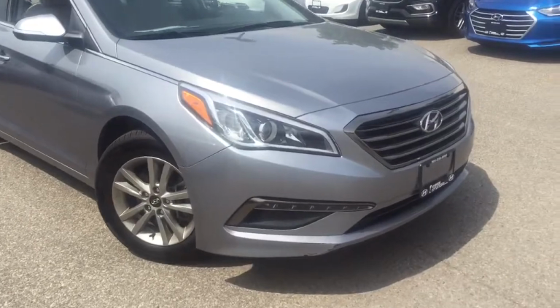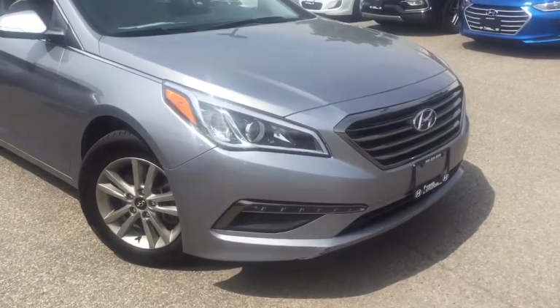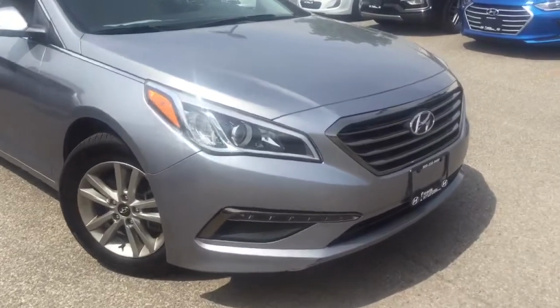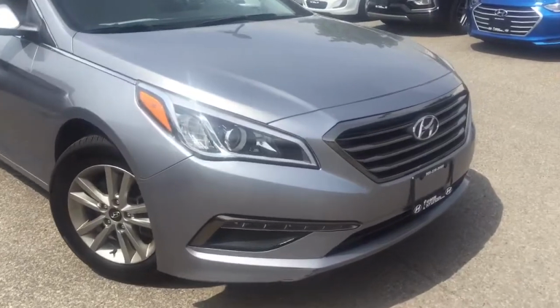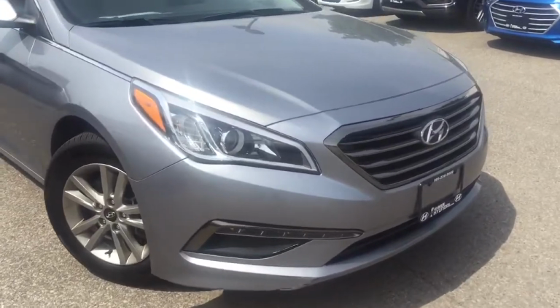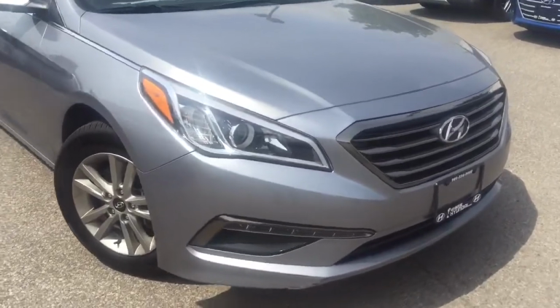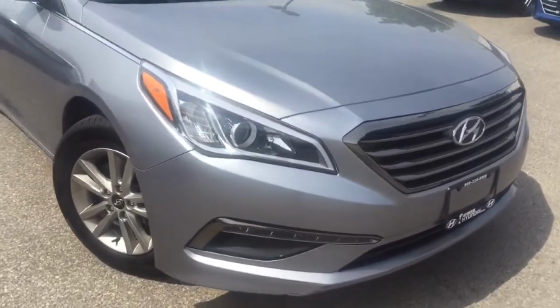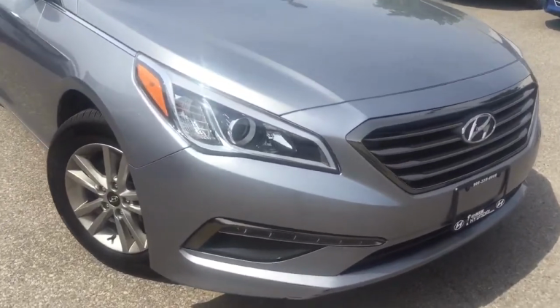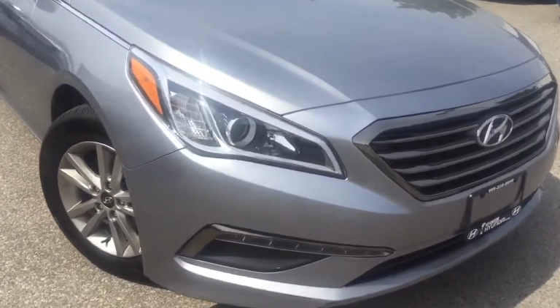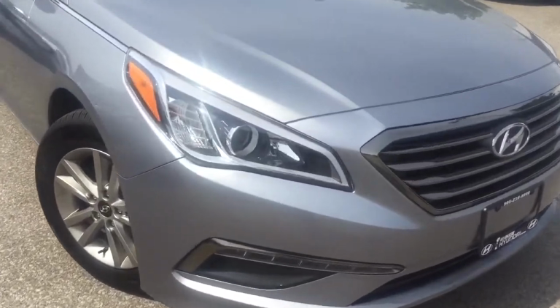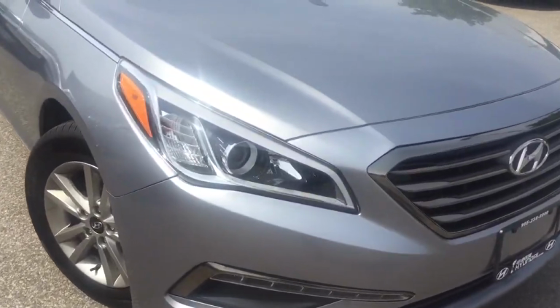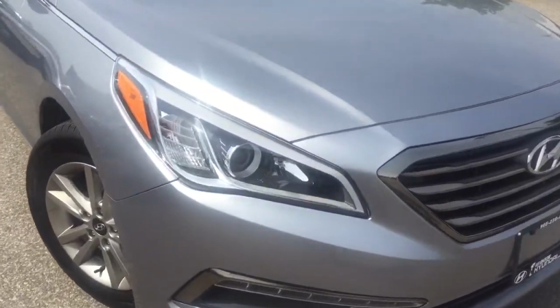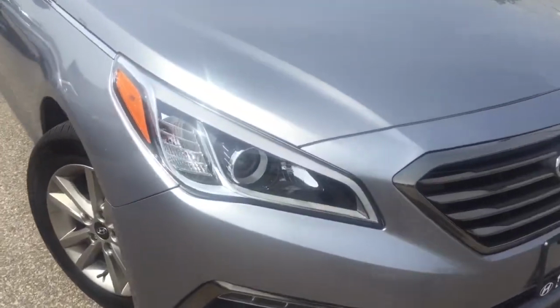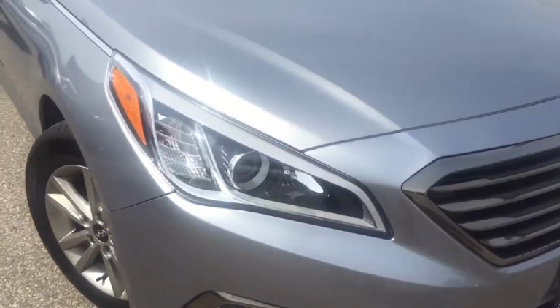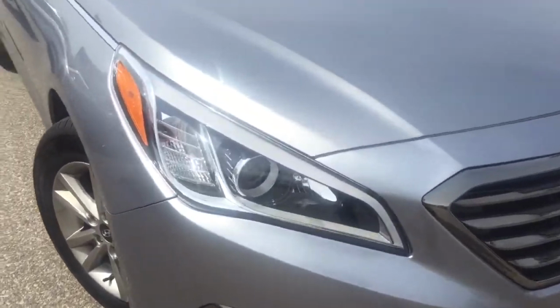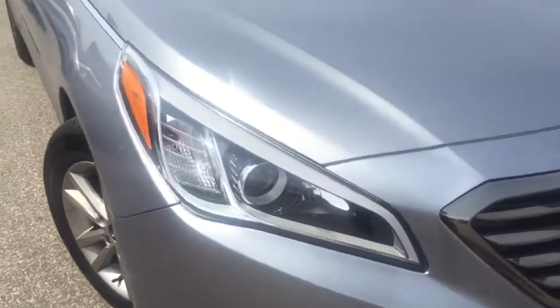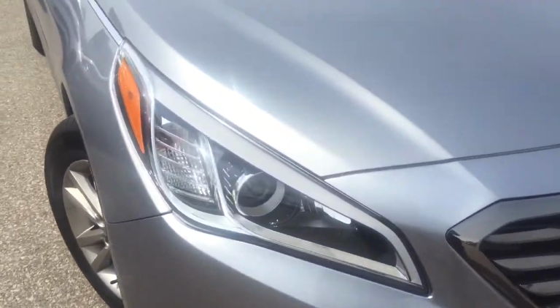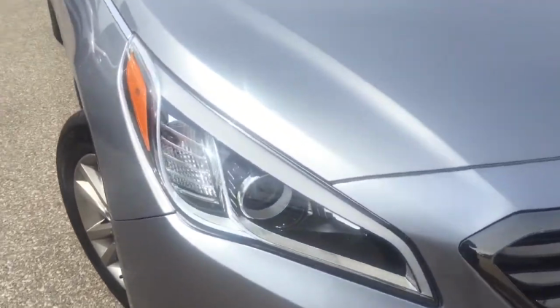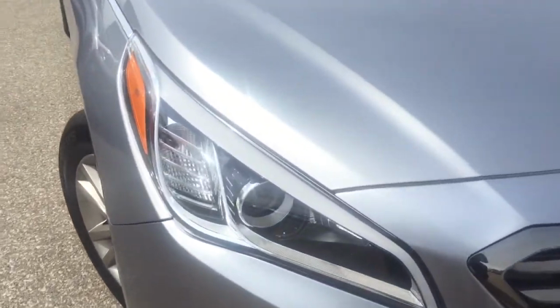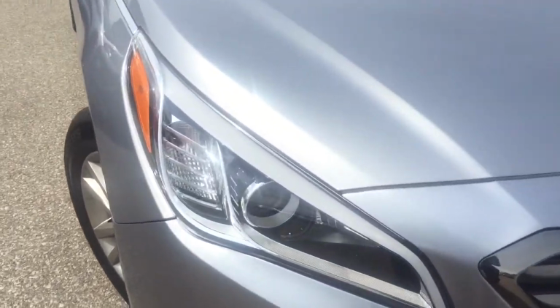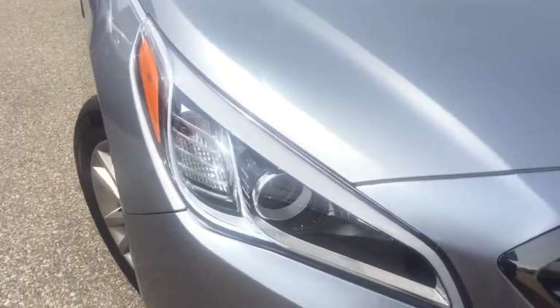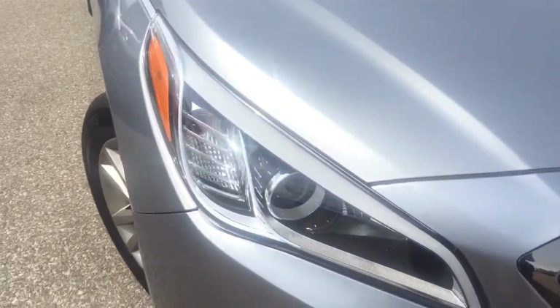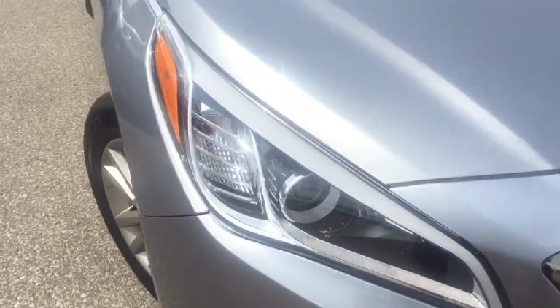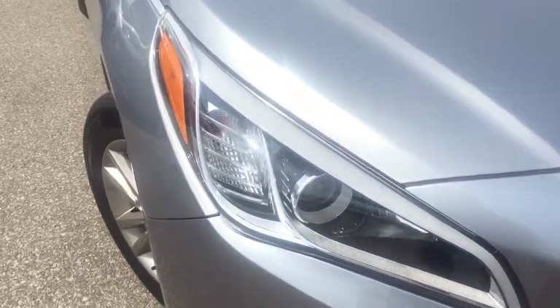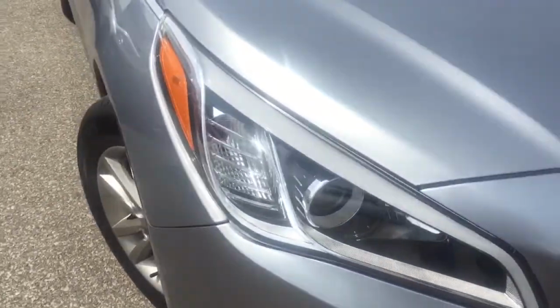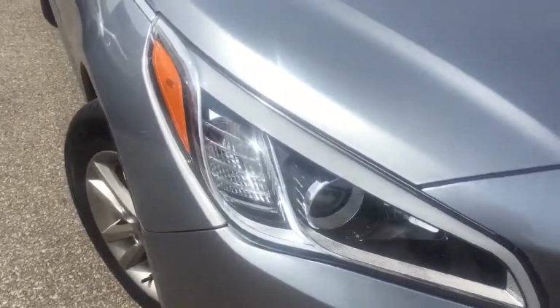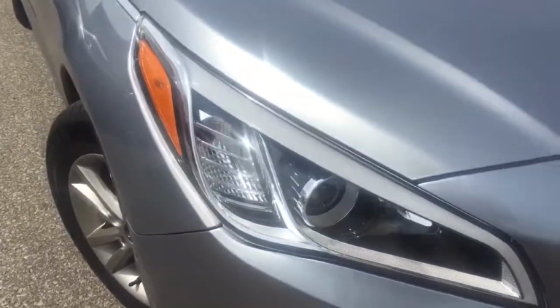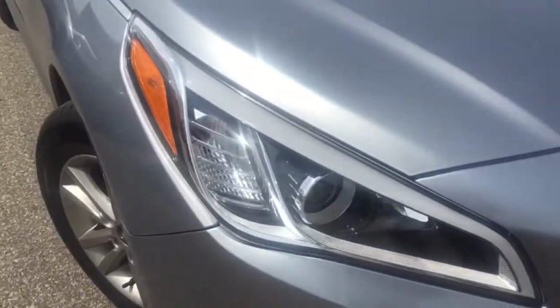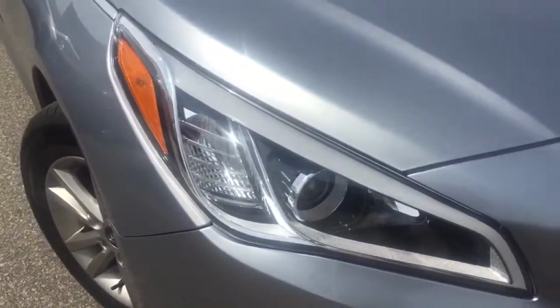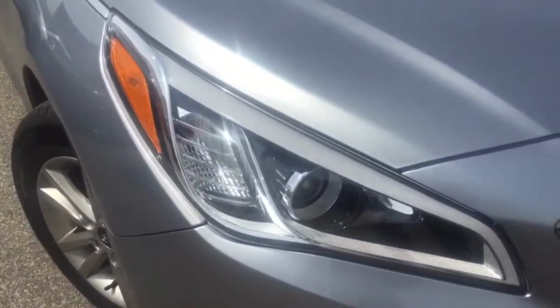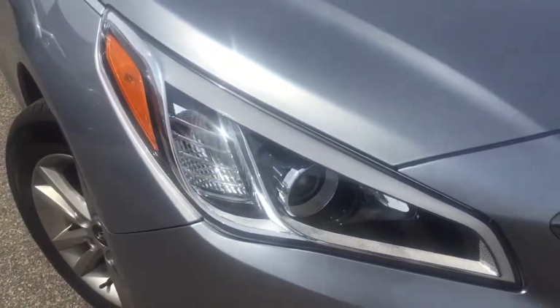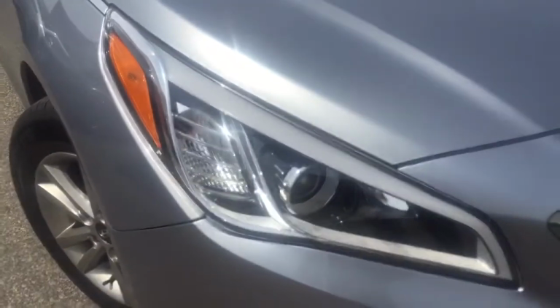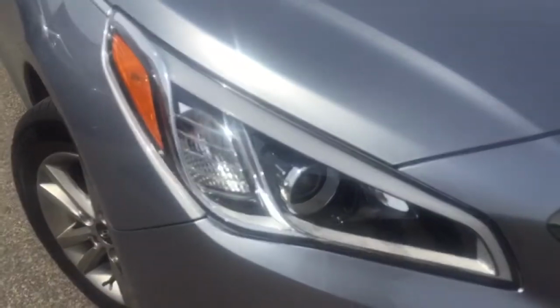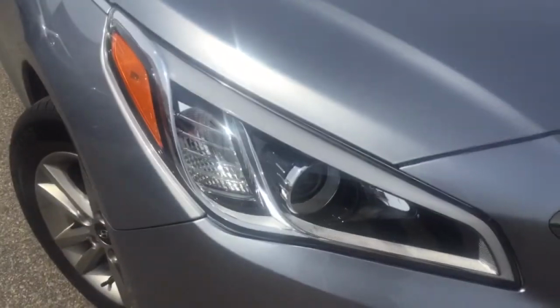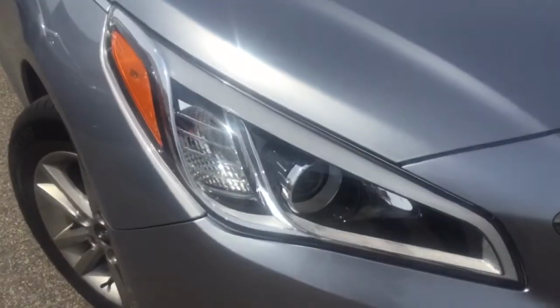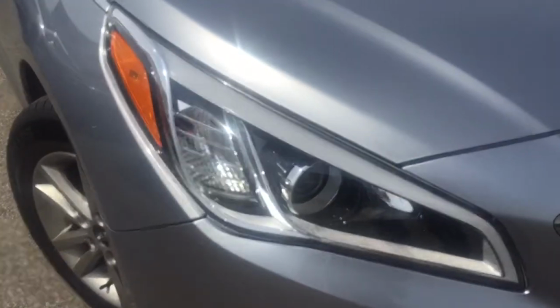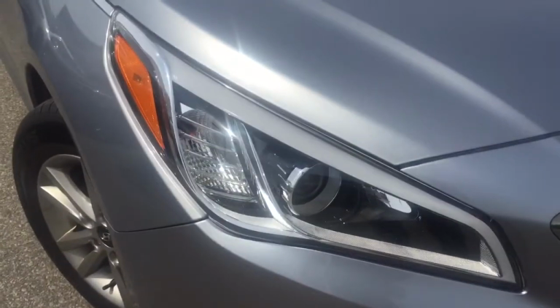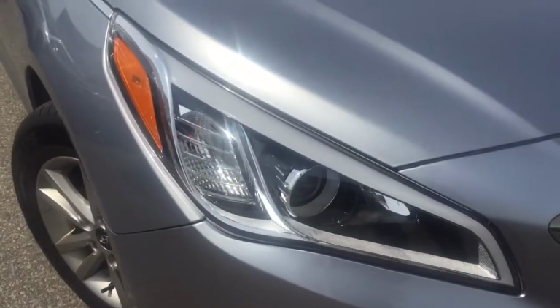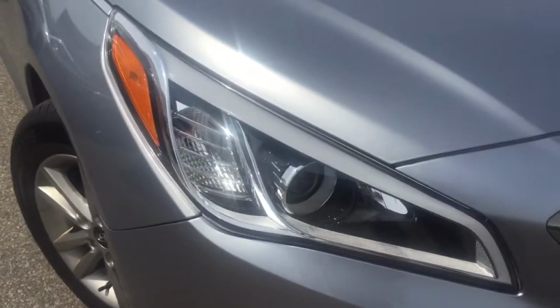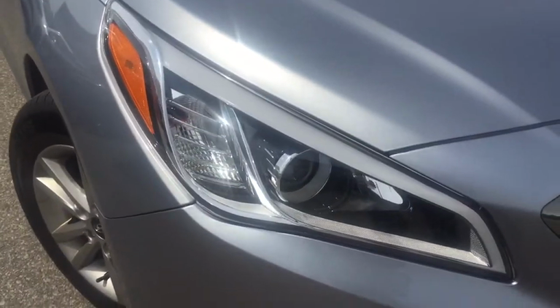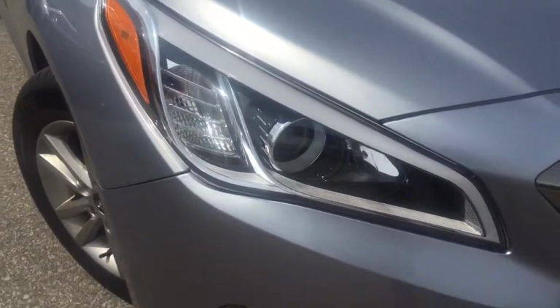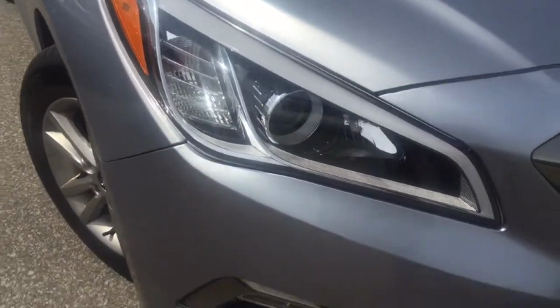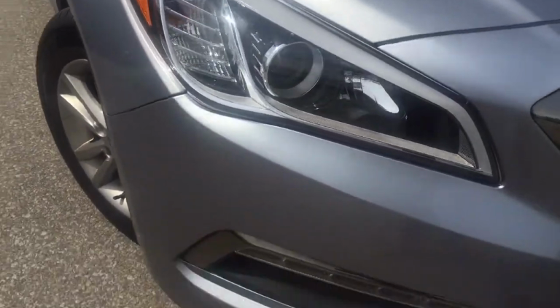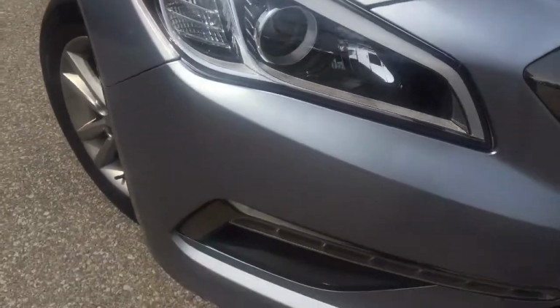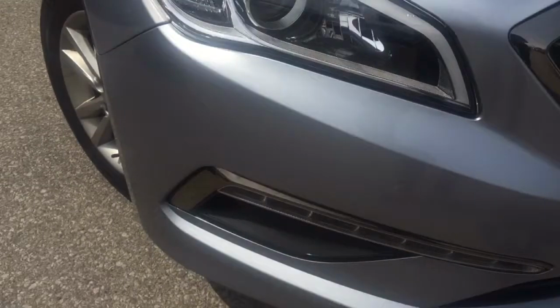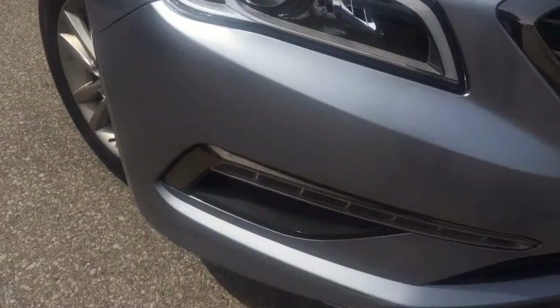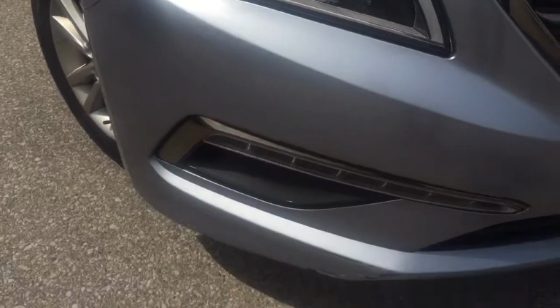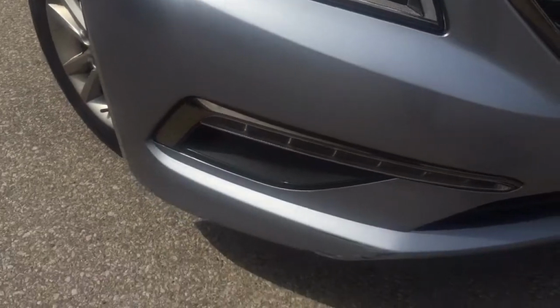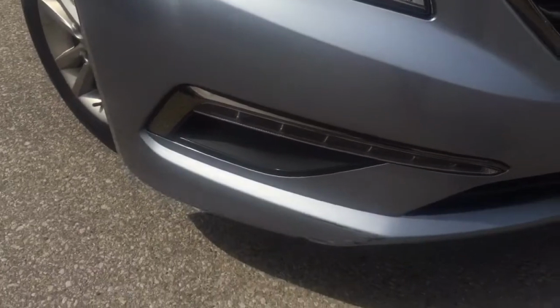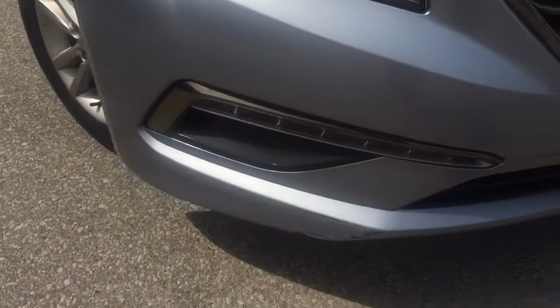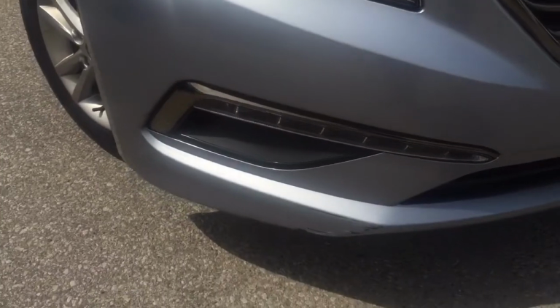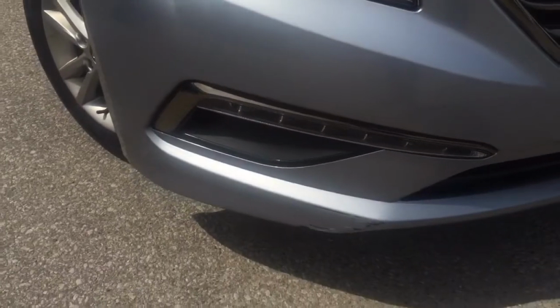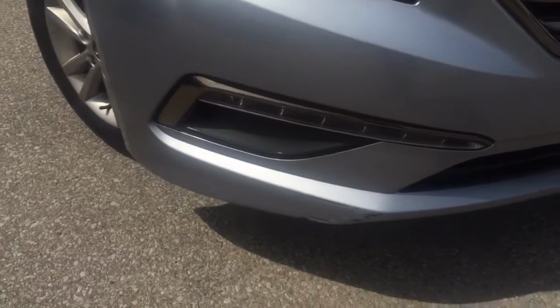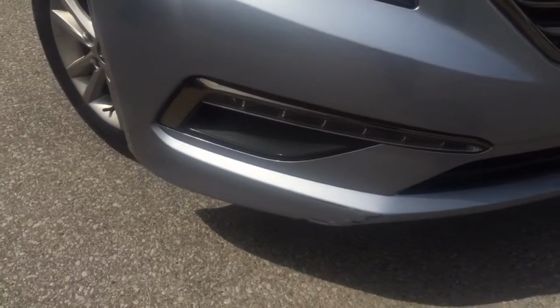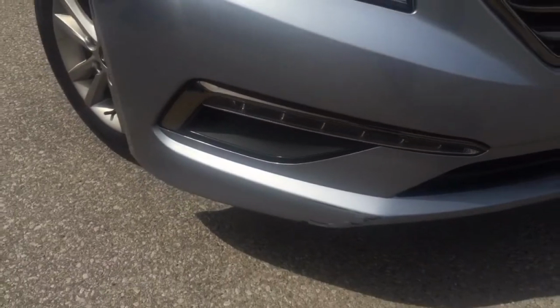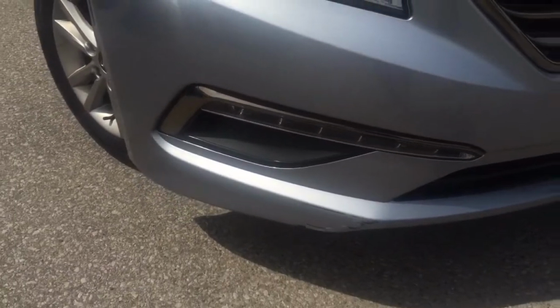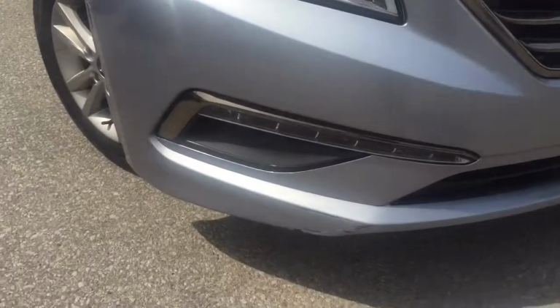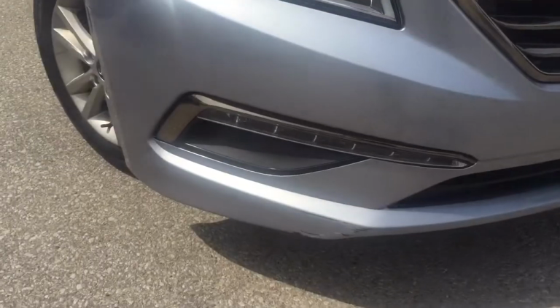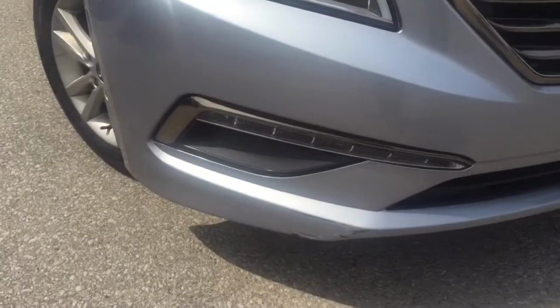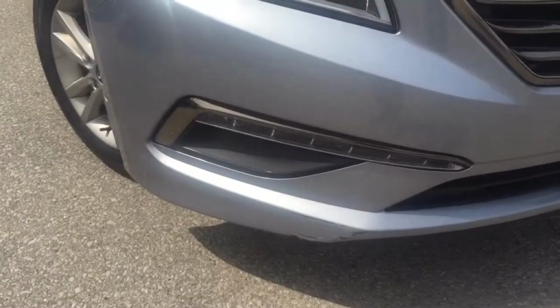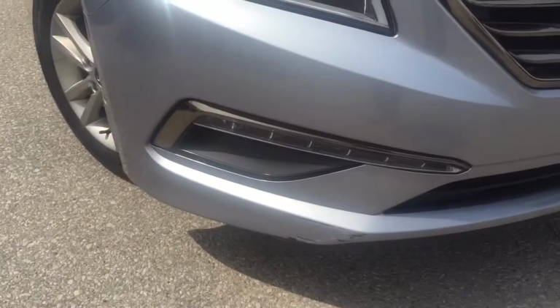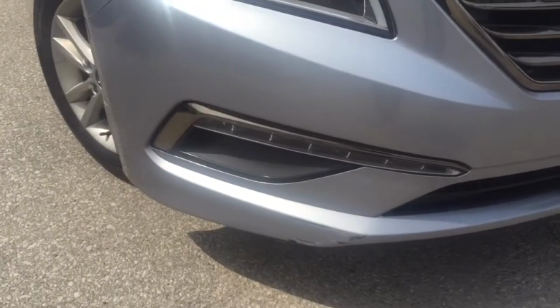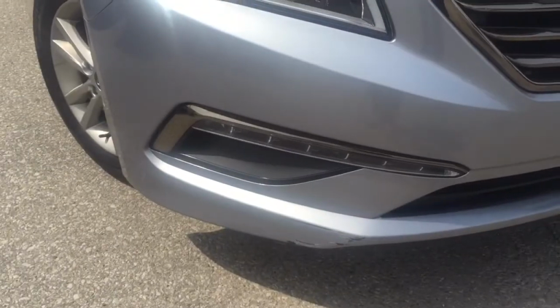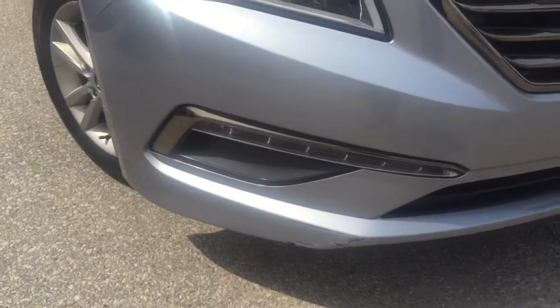Taking a closer look right here, as you can see it comes with a beautiful headlight with accents and of course your front fog lights.